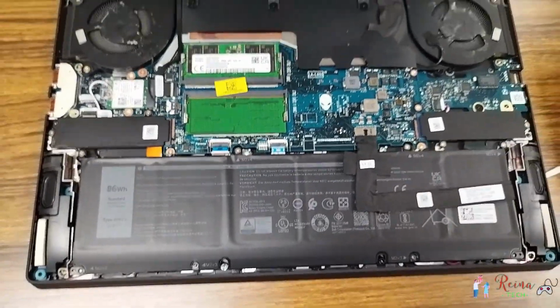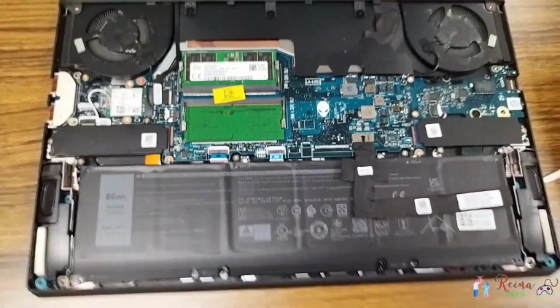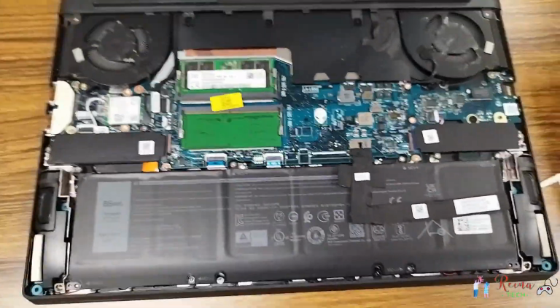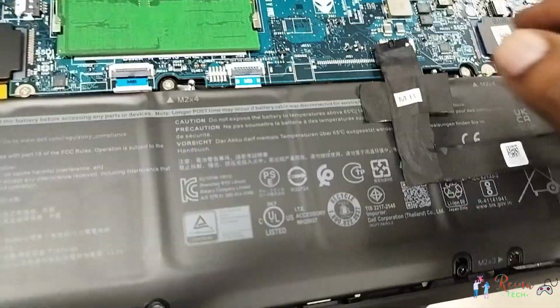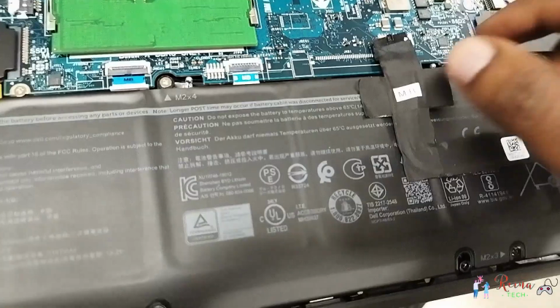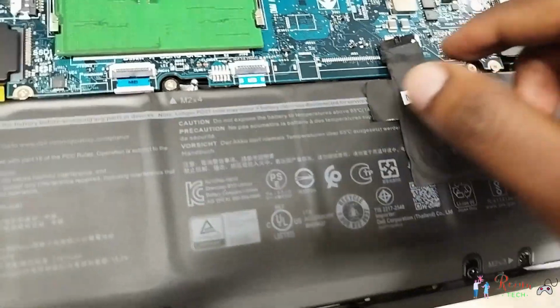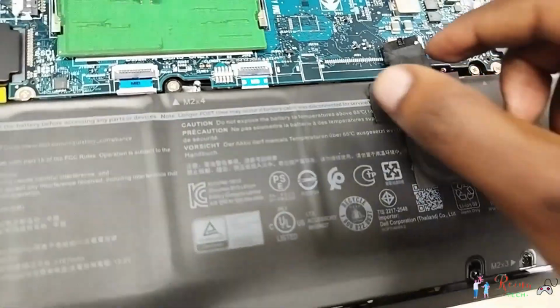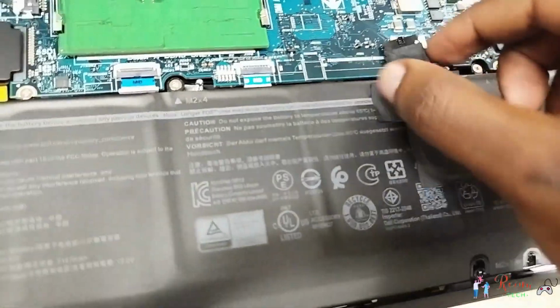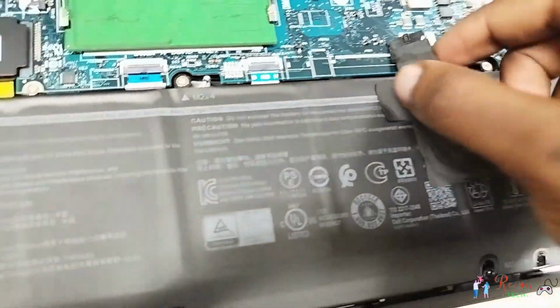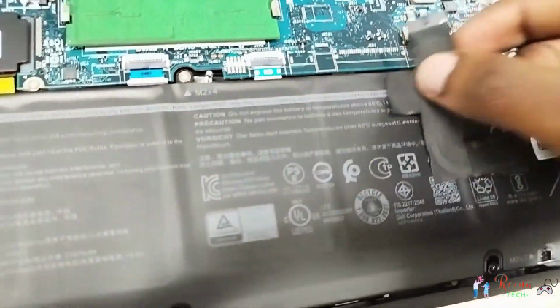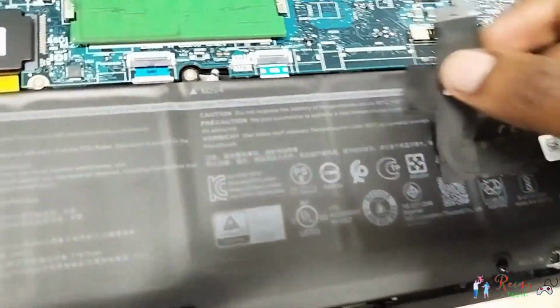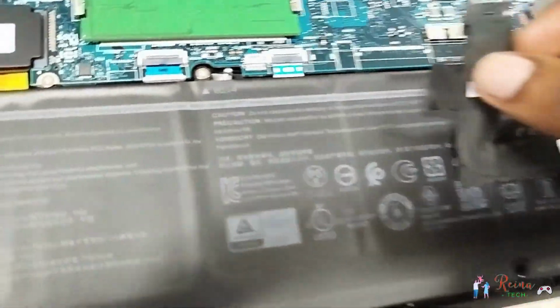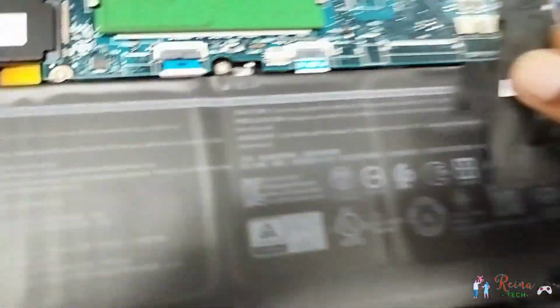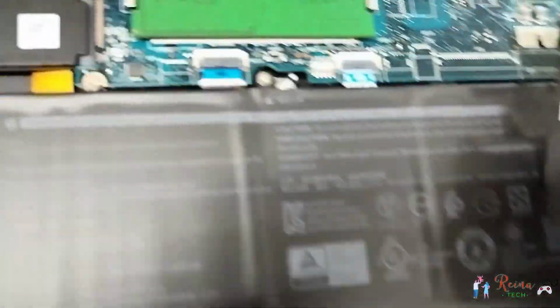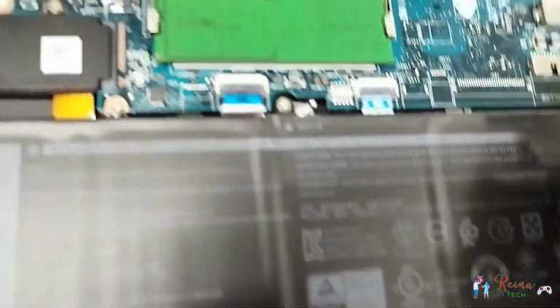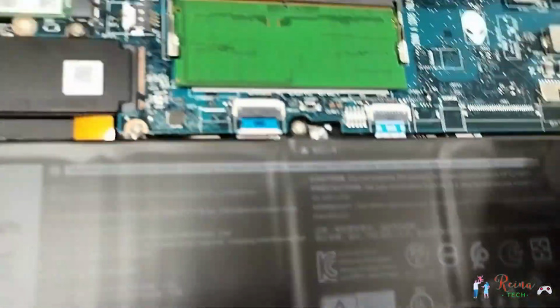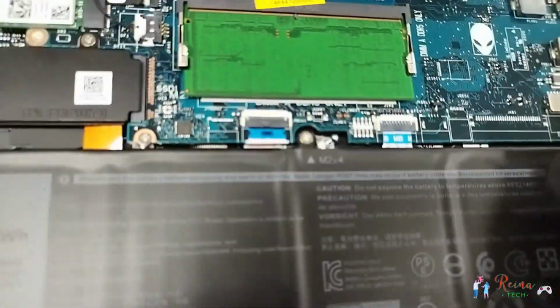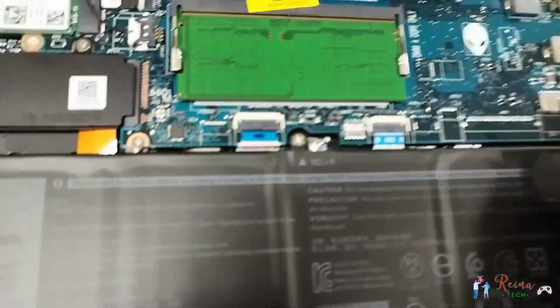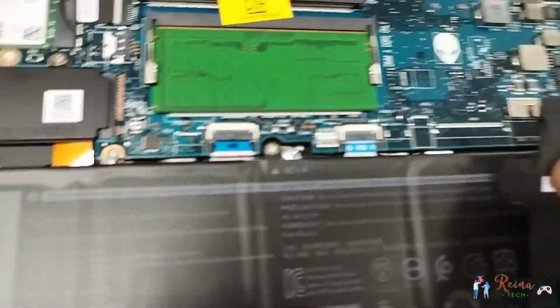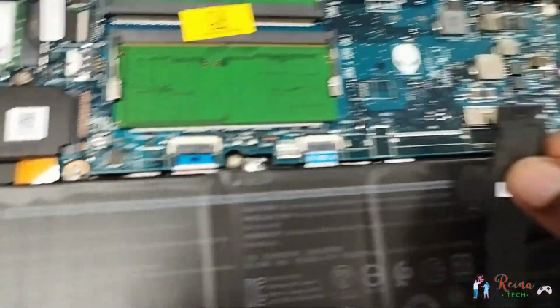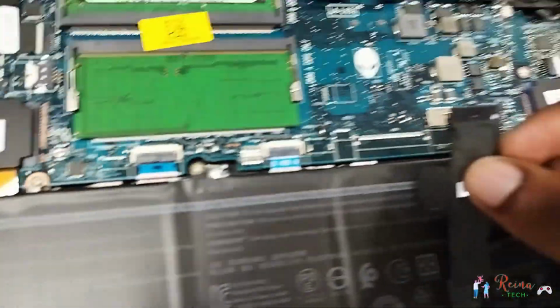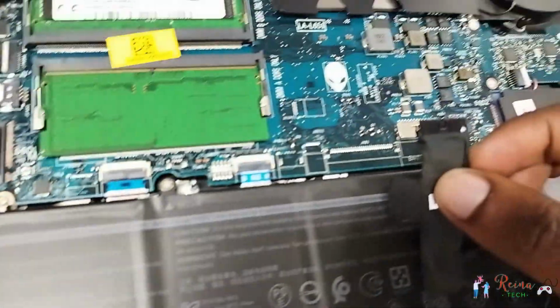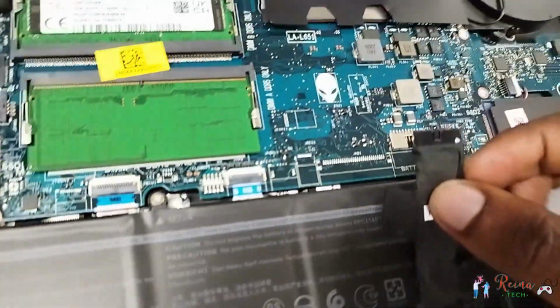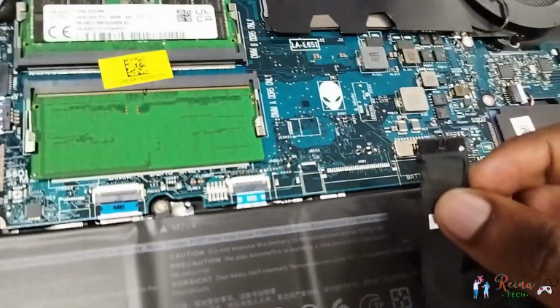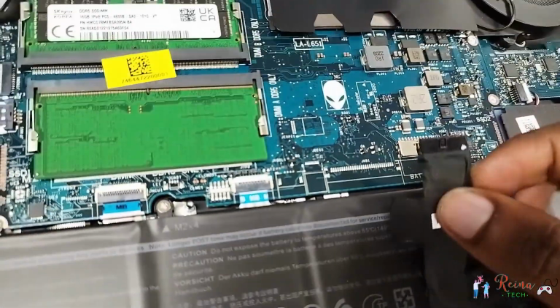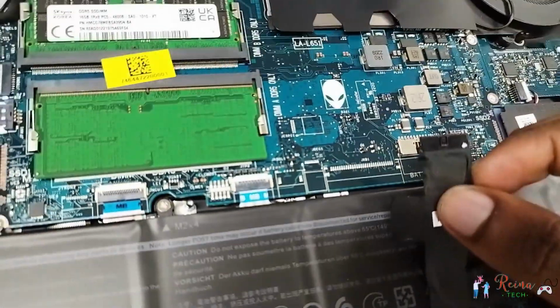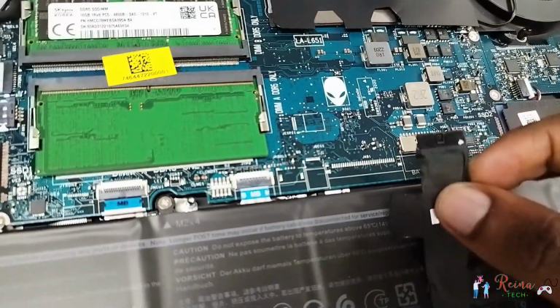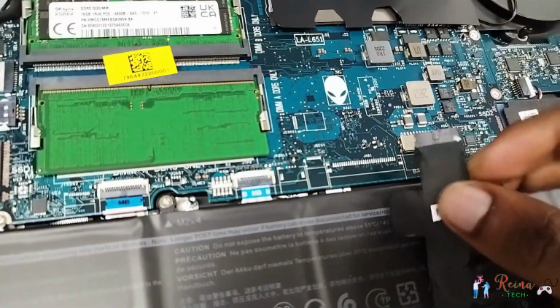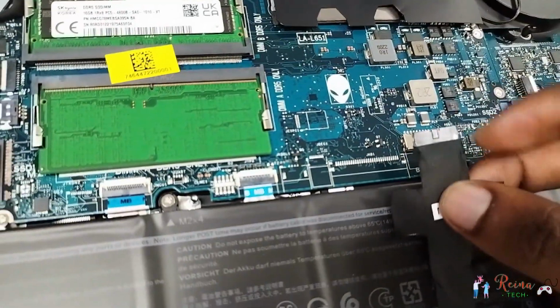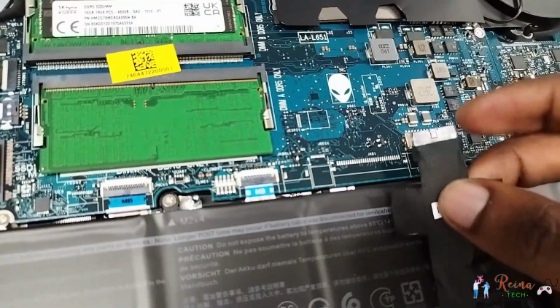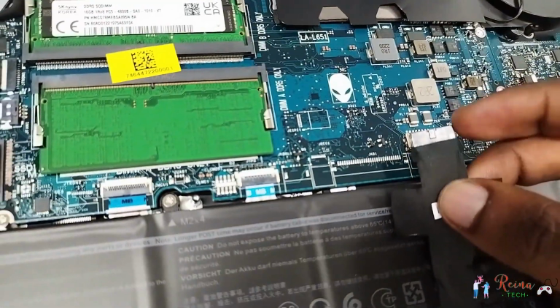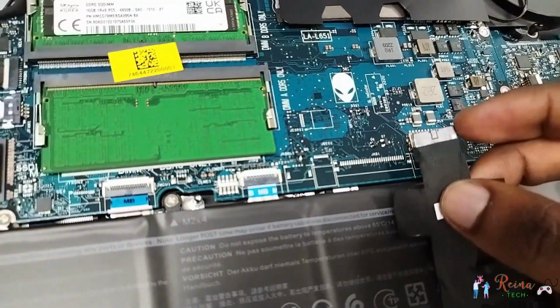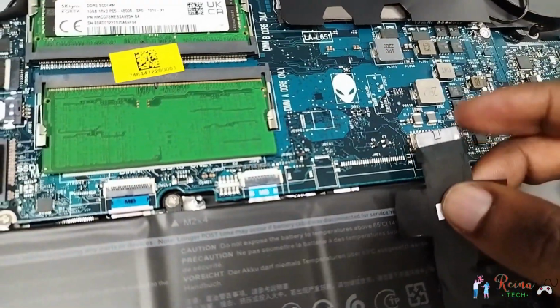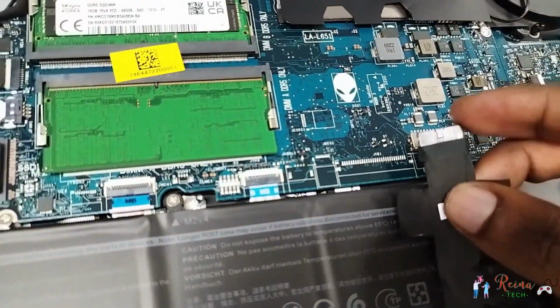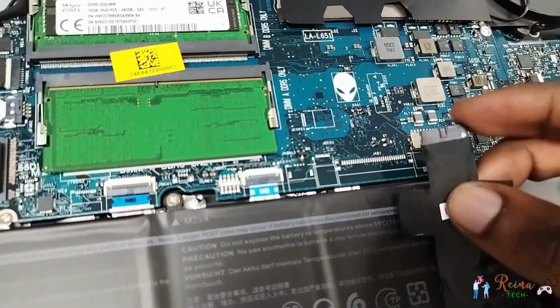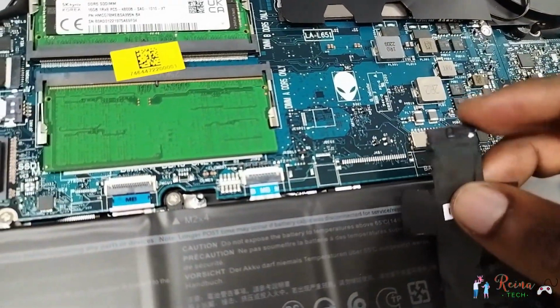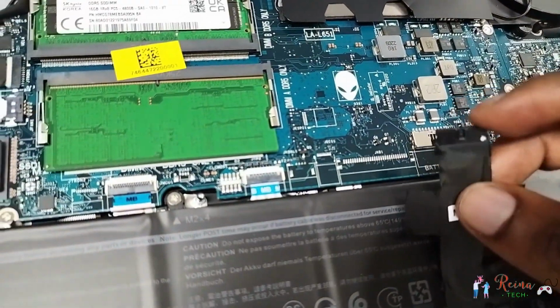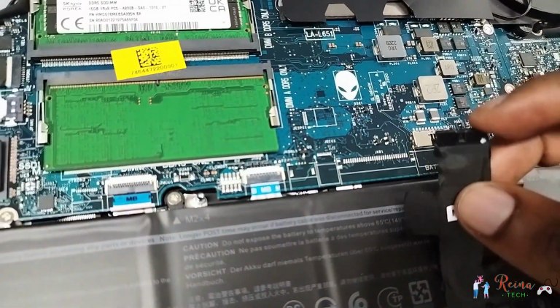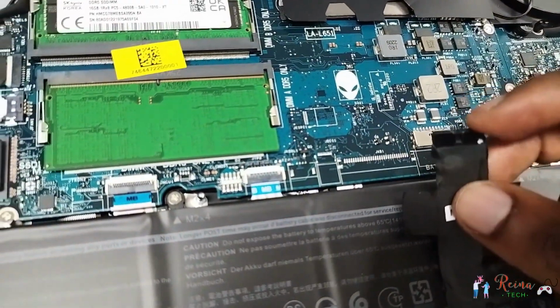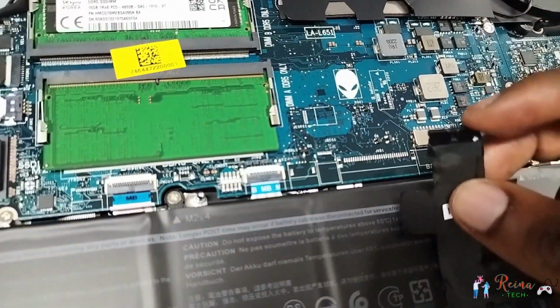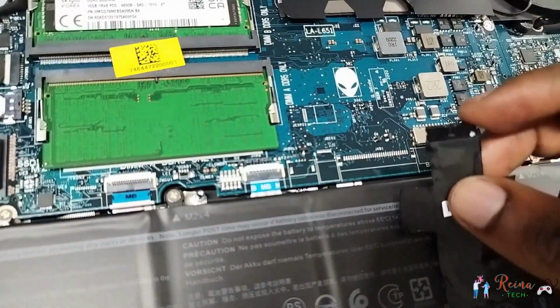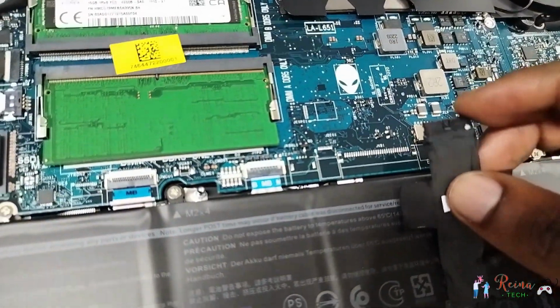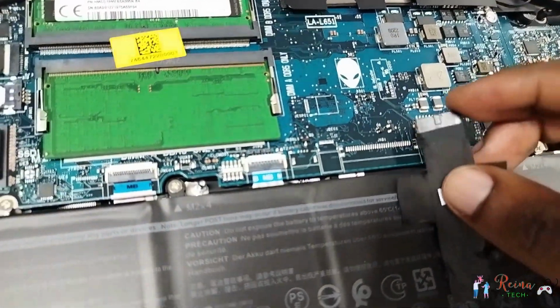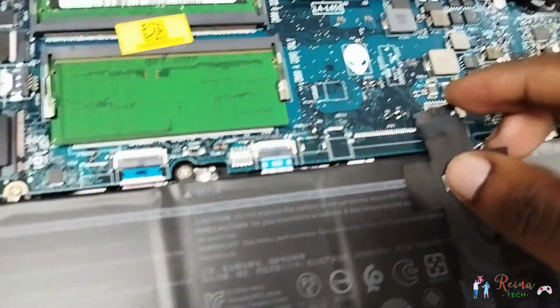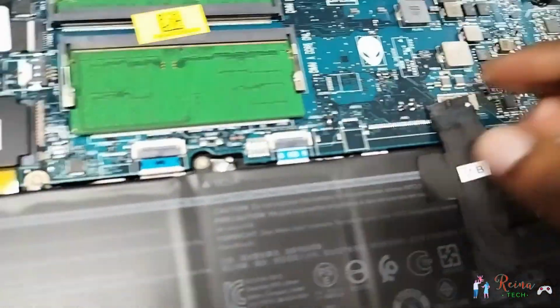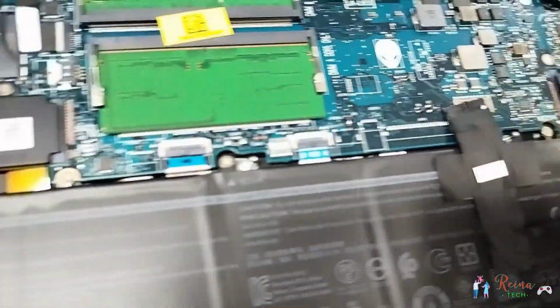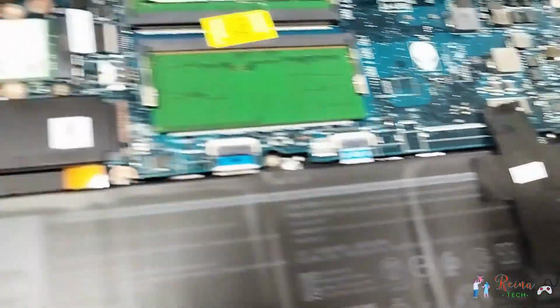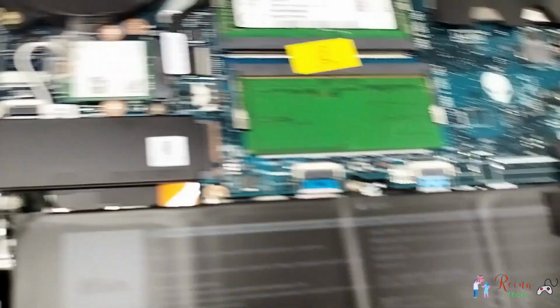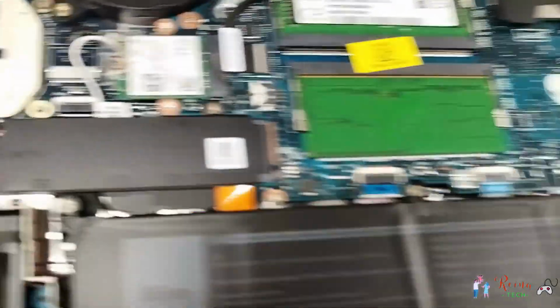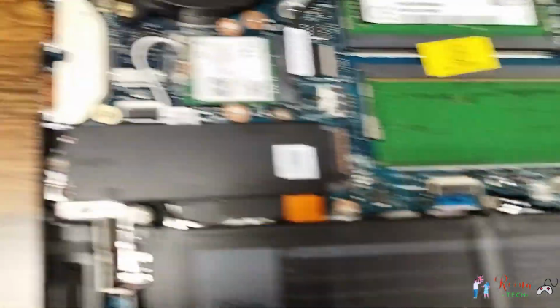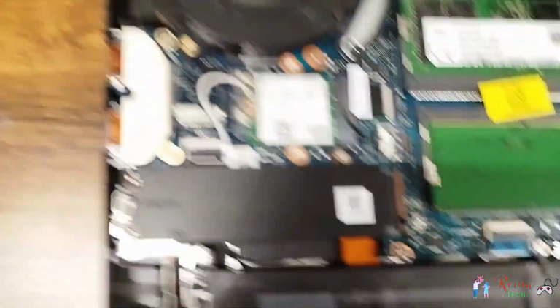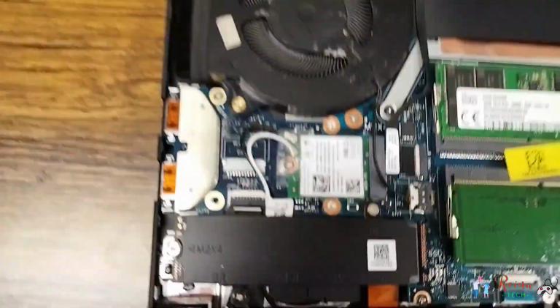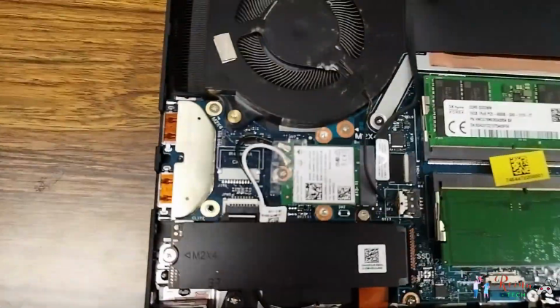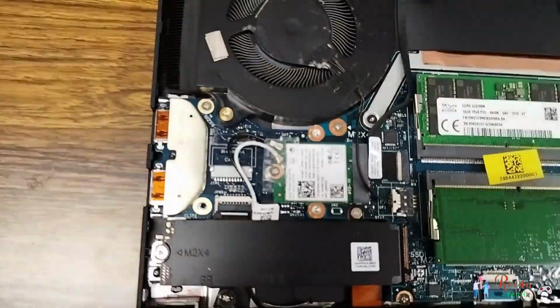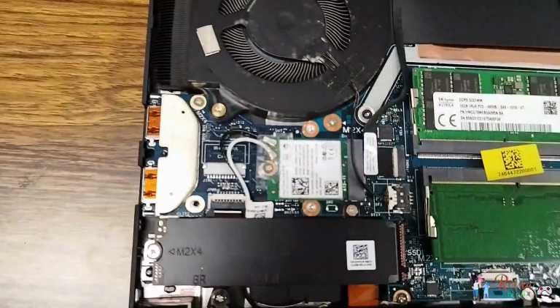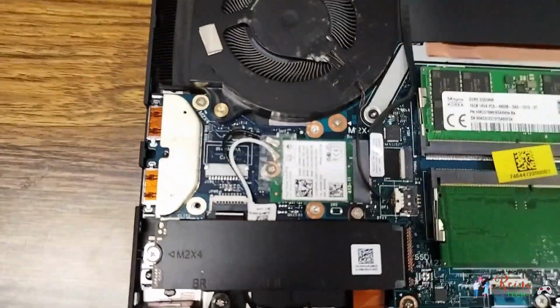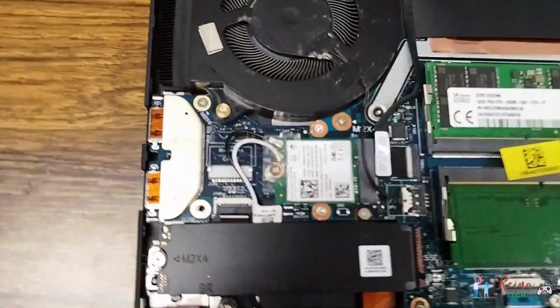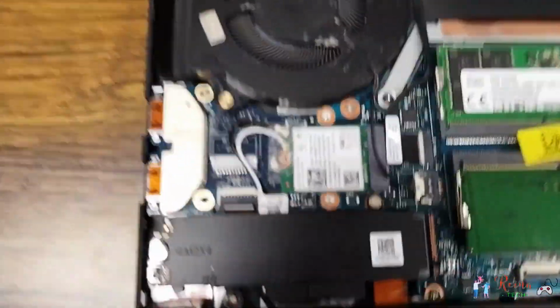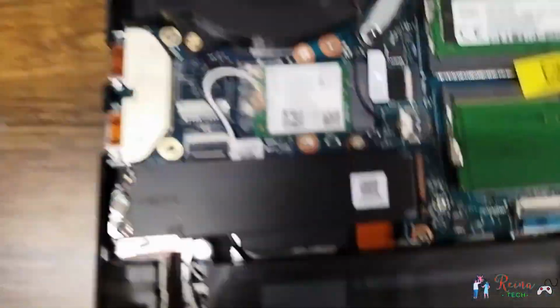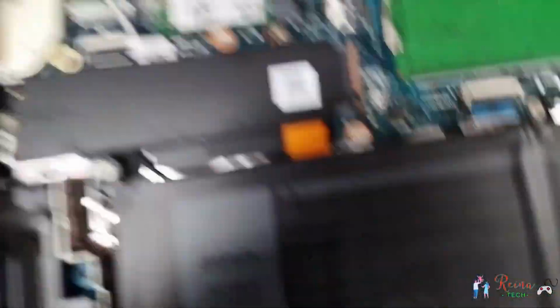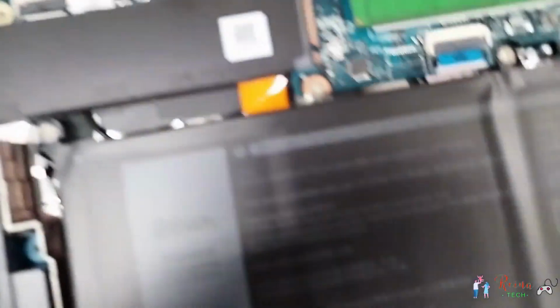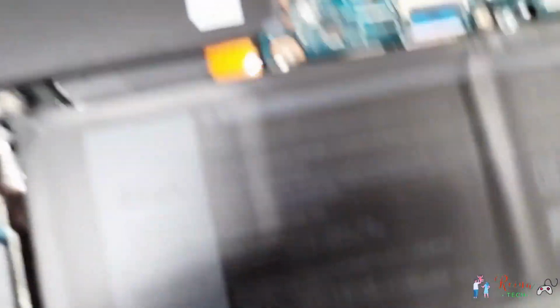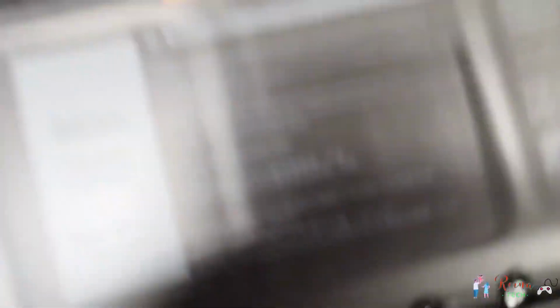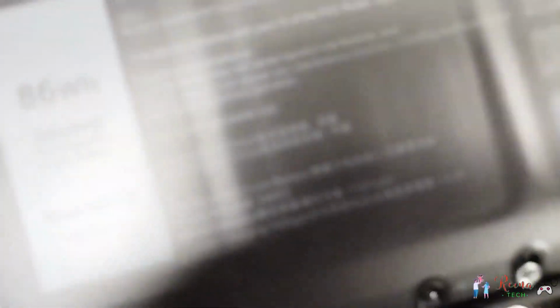You must make sure that you unplug the battery before putting in any RAM, and press the power button for 60 seconds so that you discharge the motherboard. Make sure you do that.